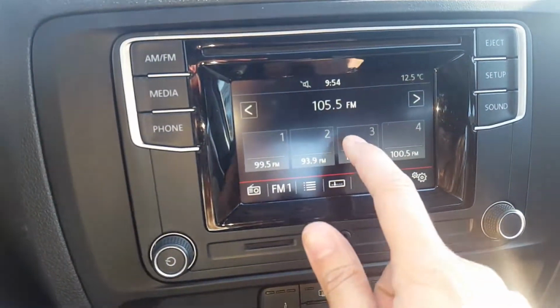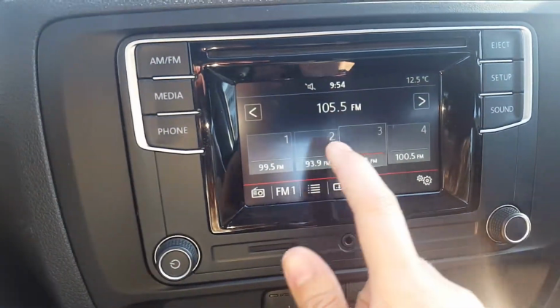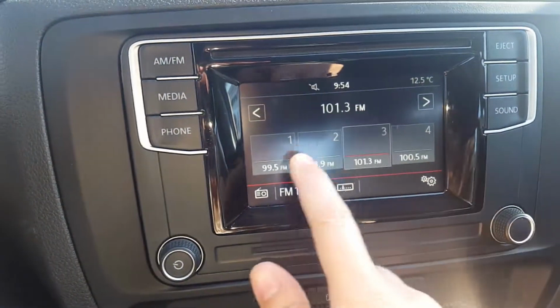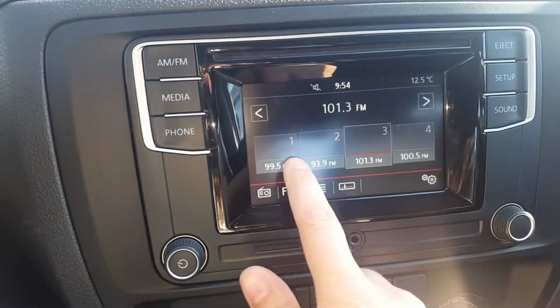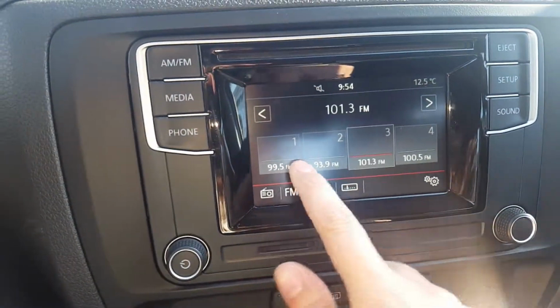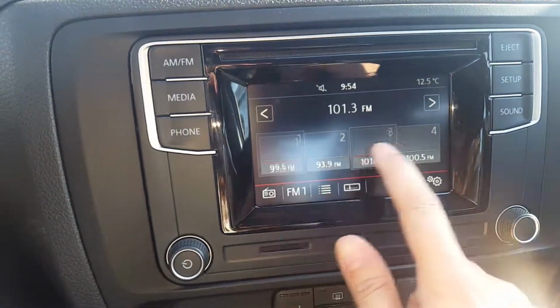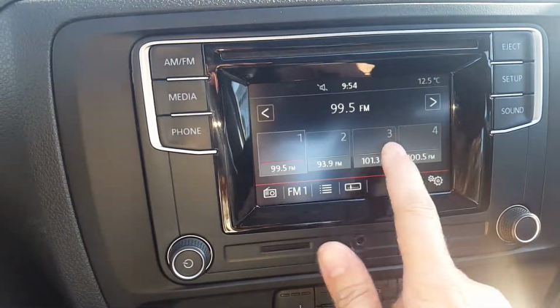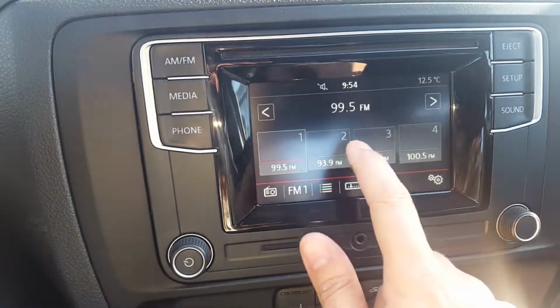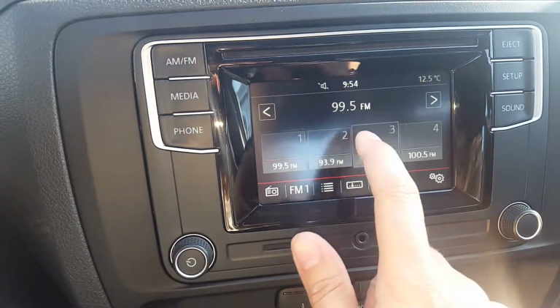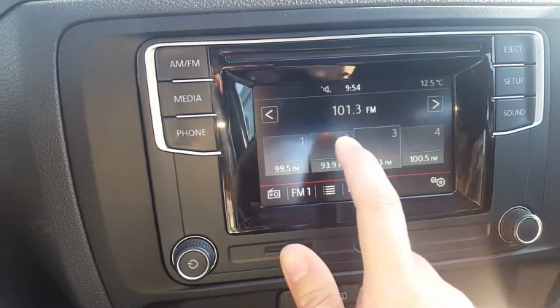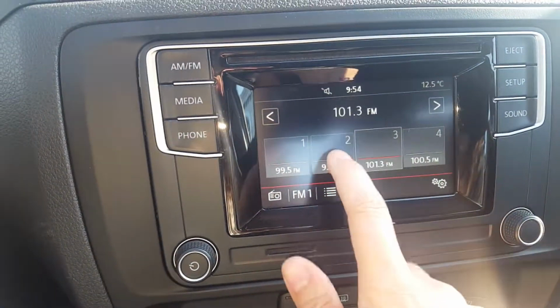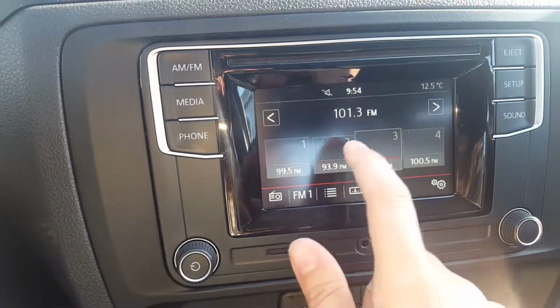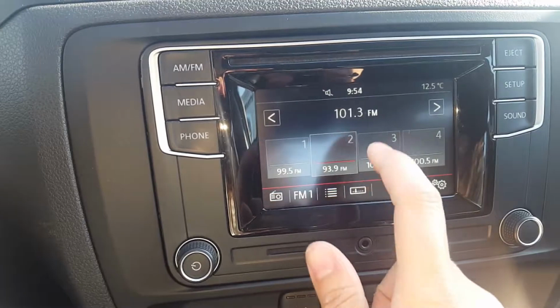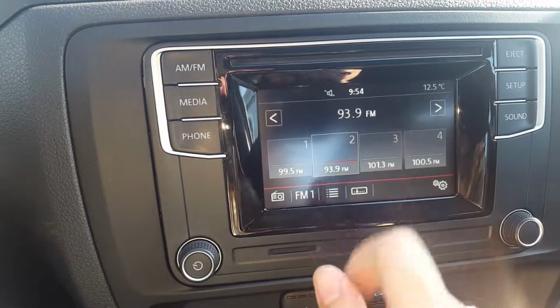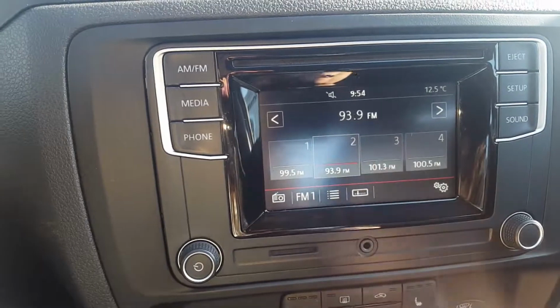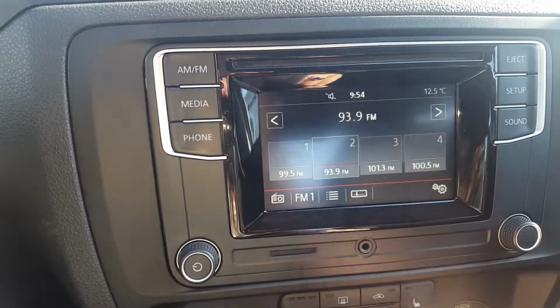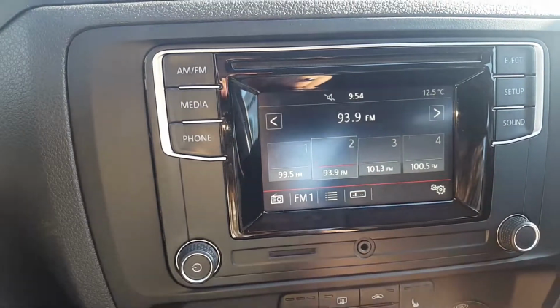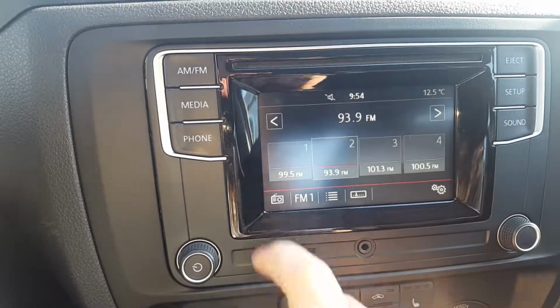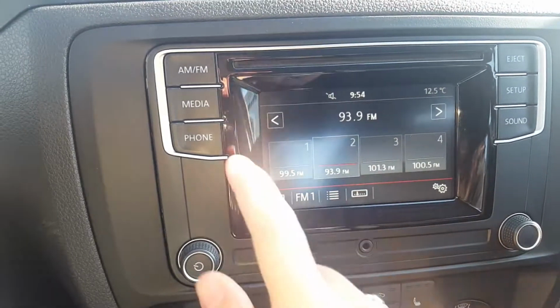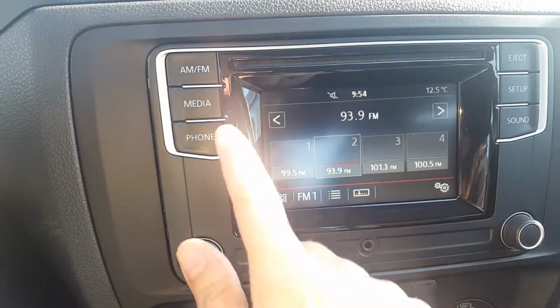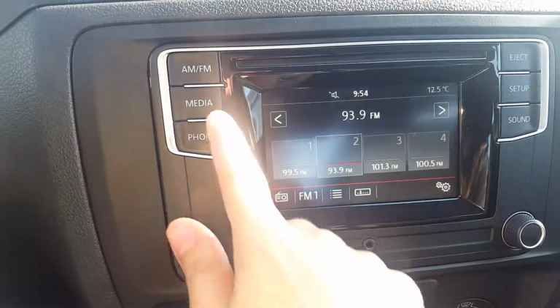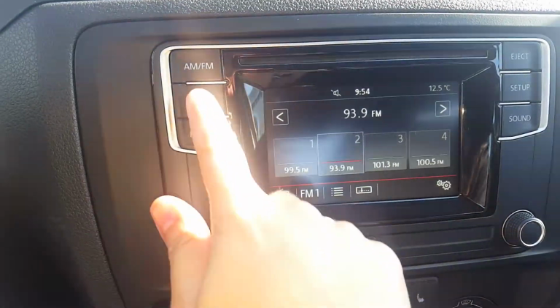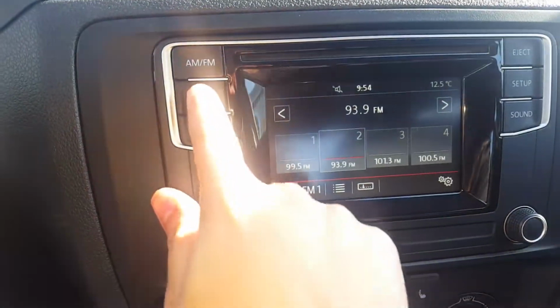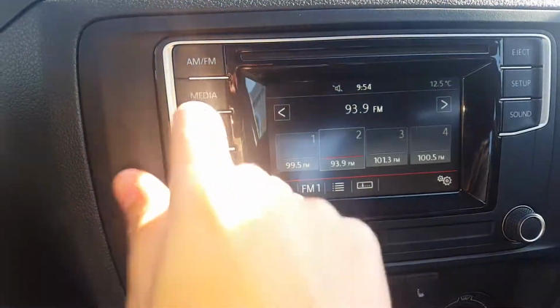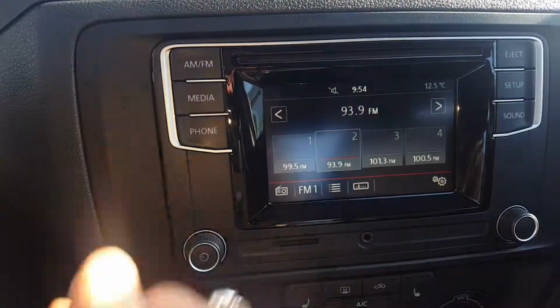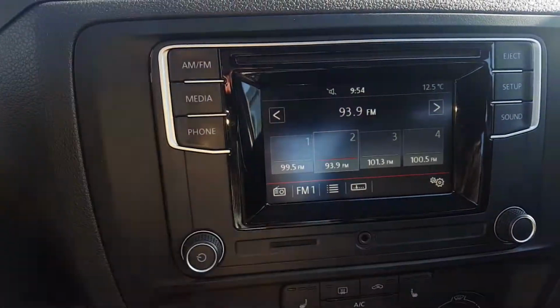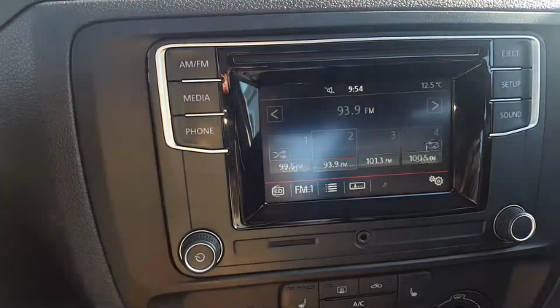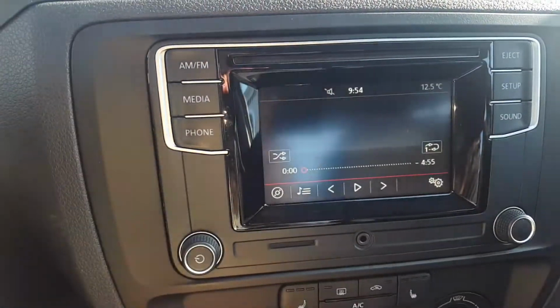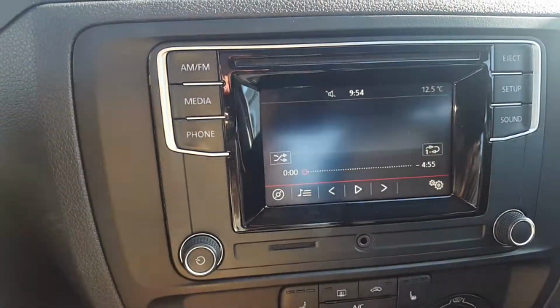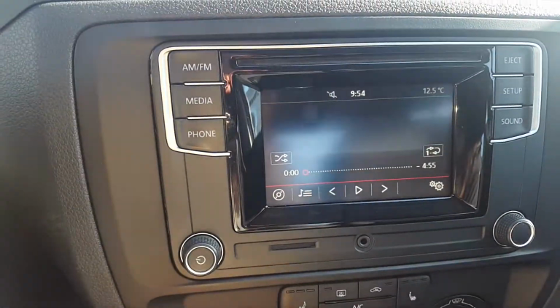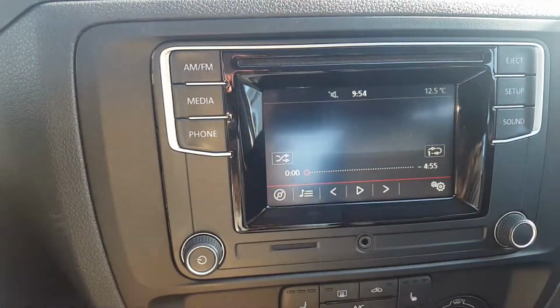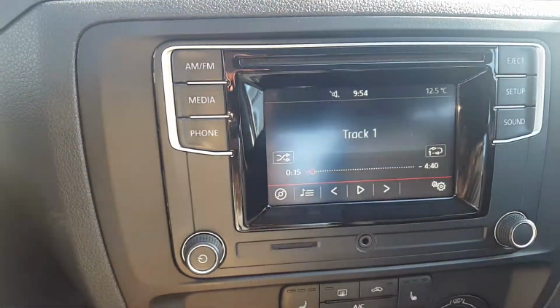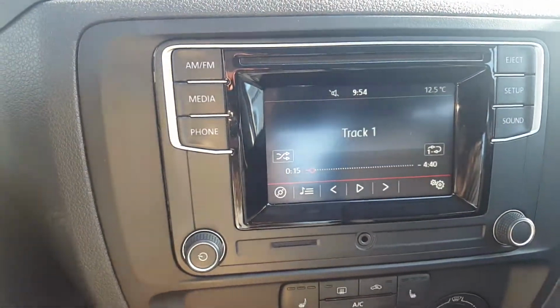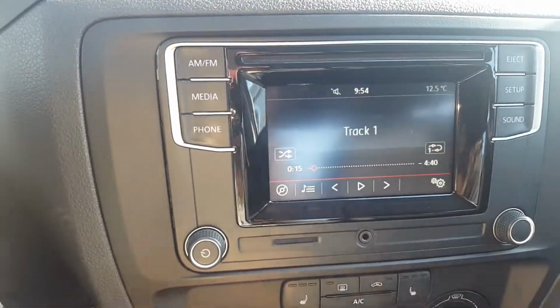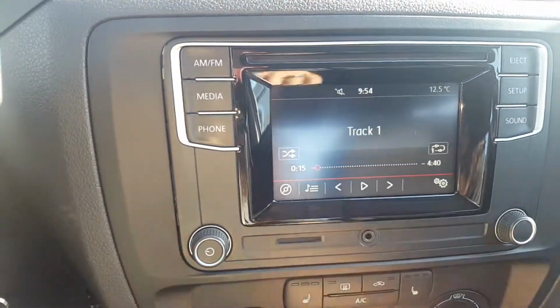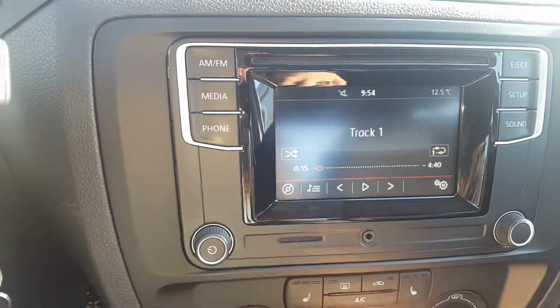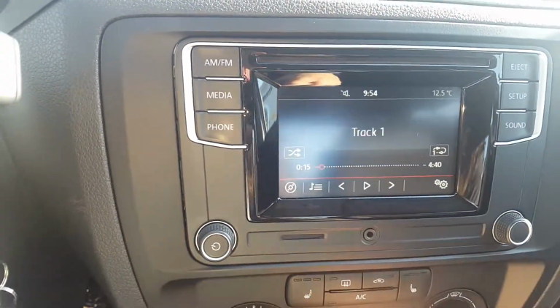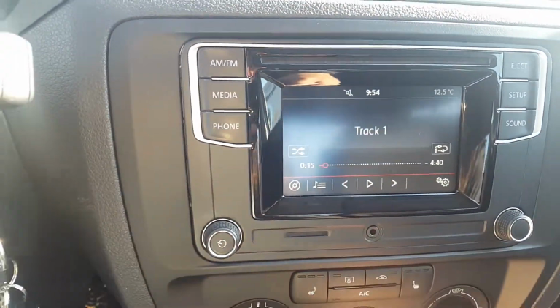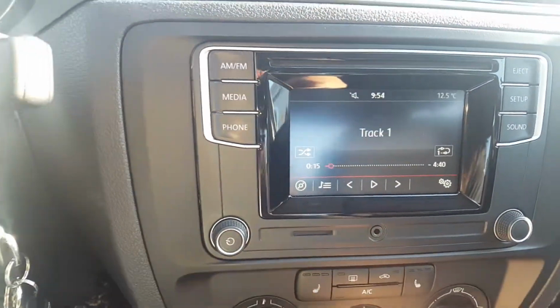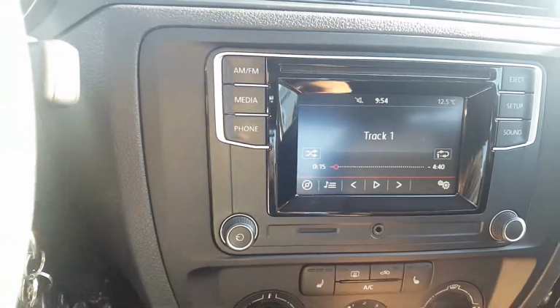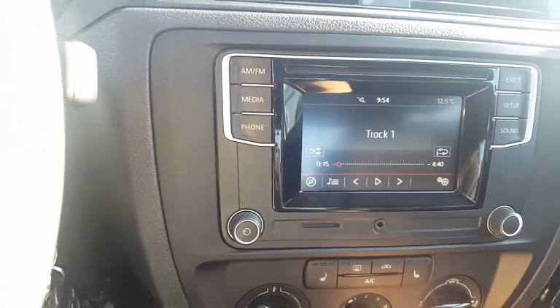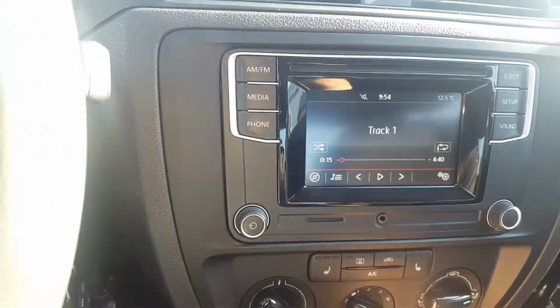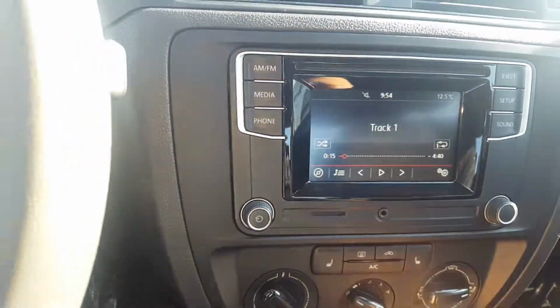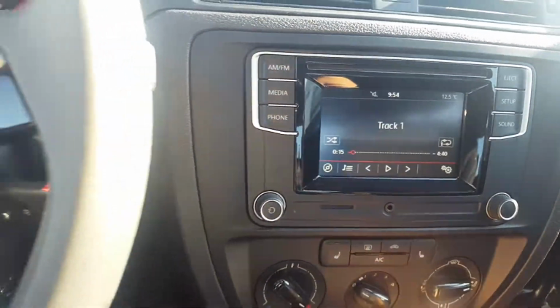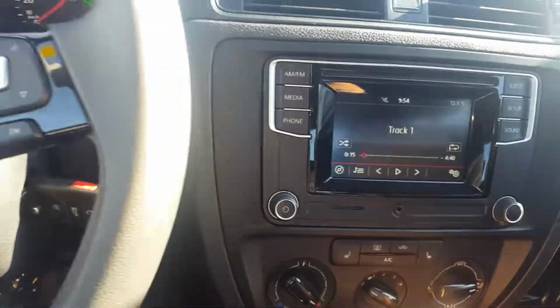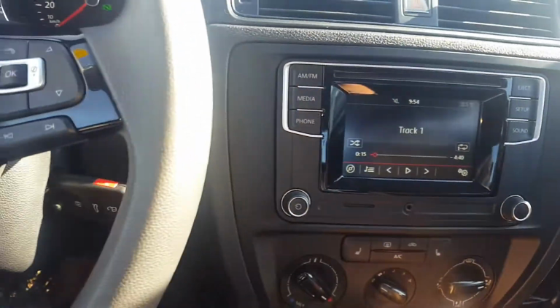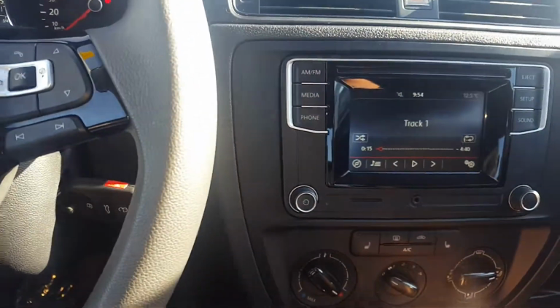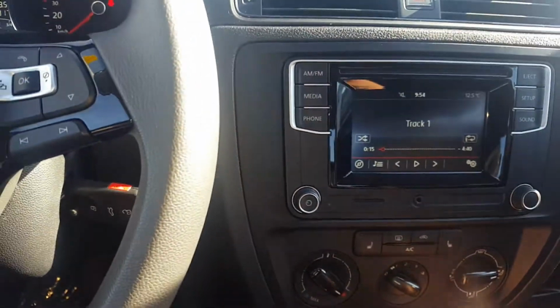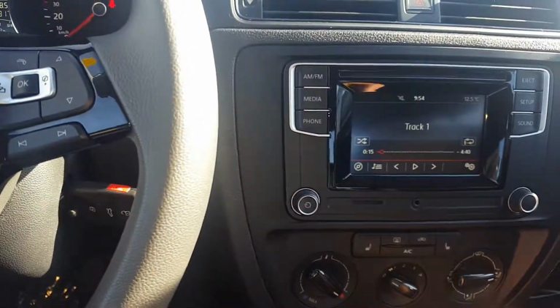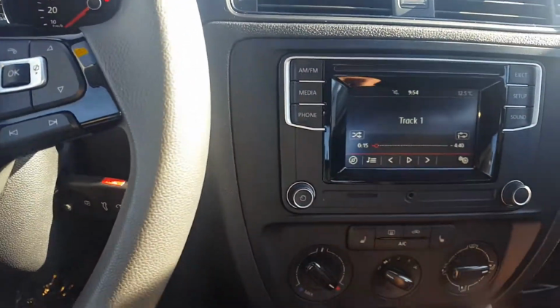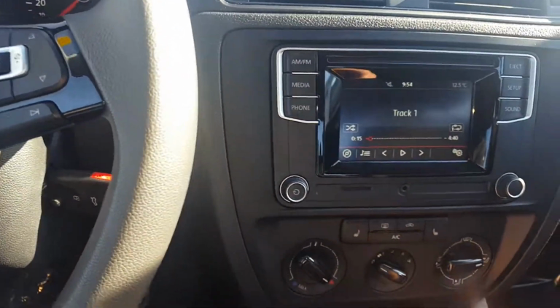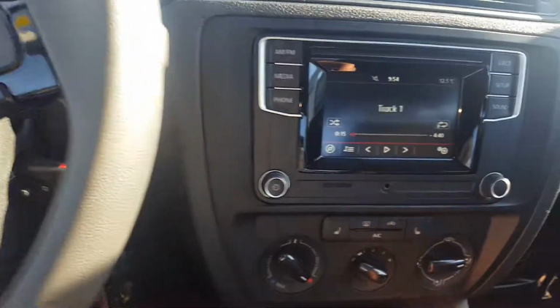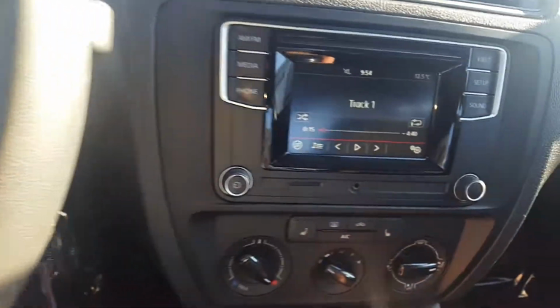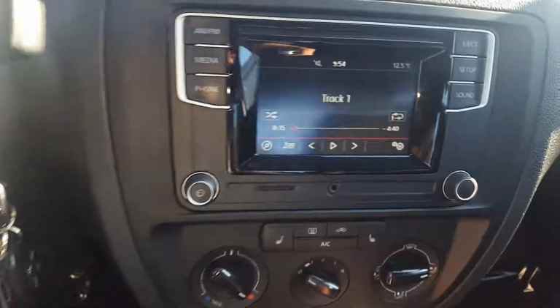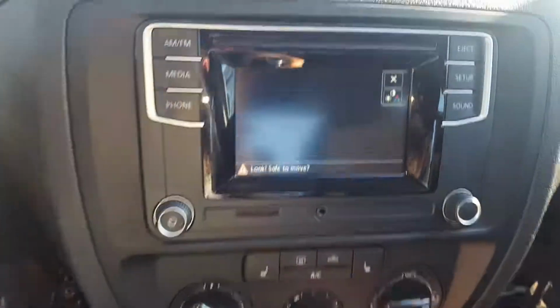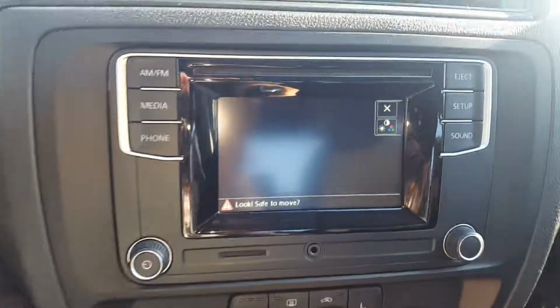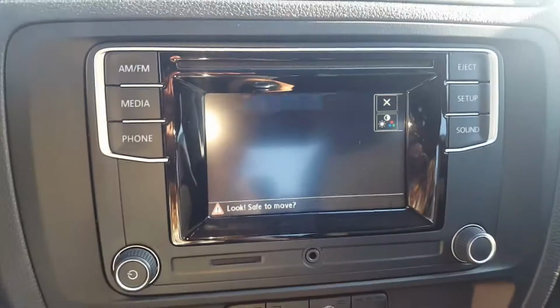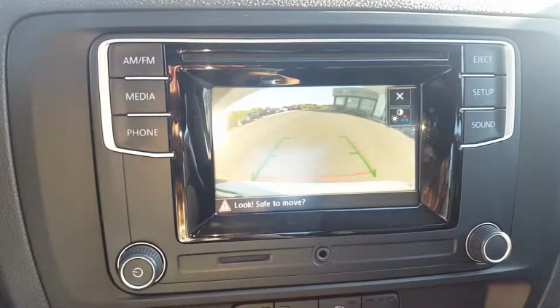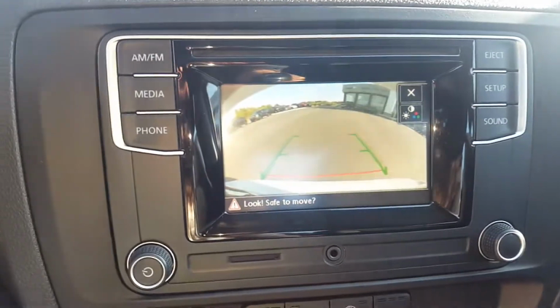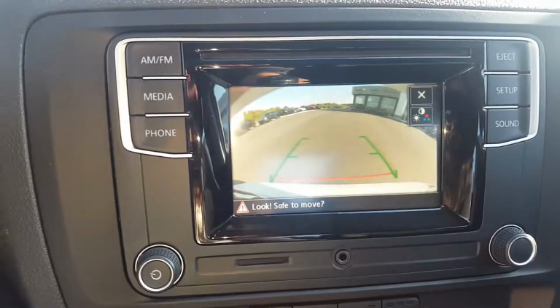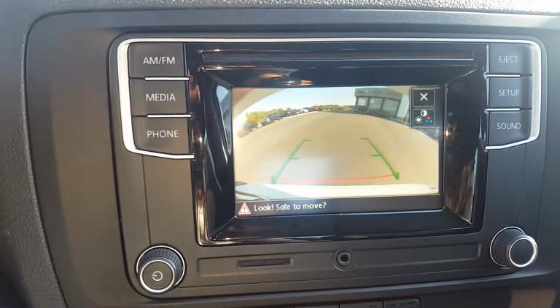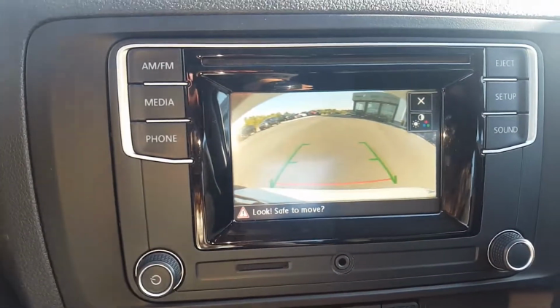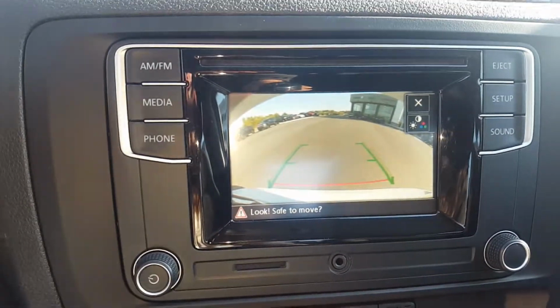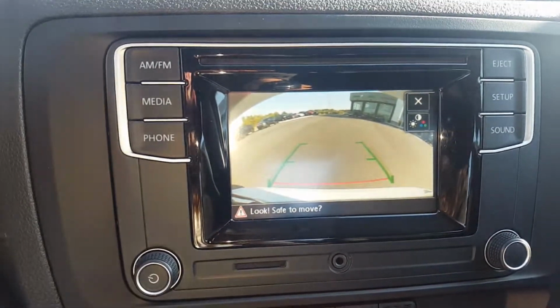It's a touch screen. Backup camera works well.